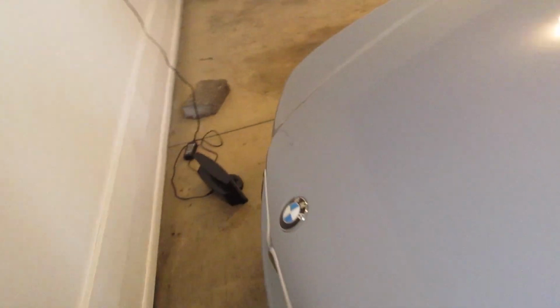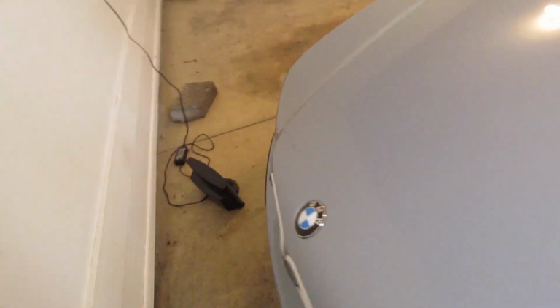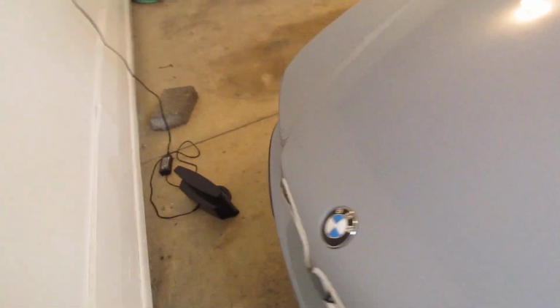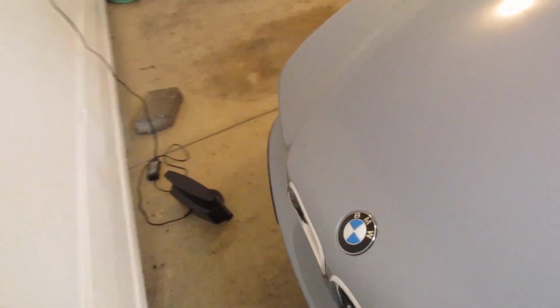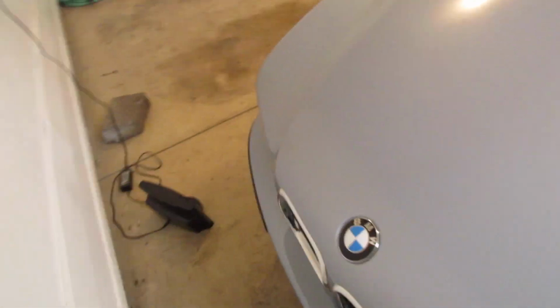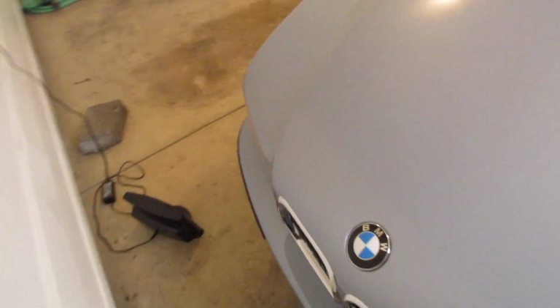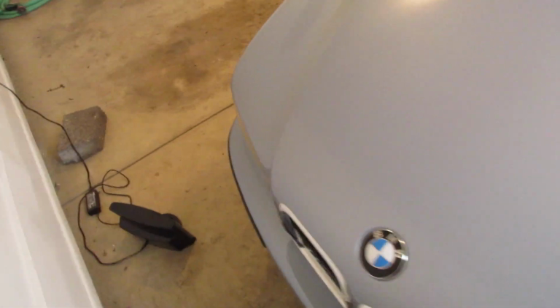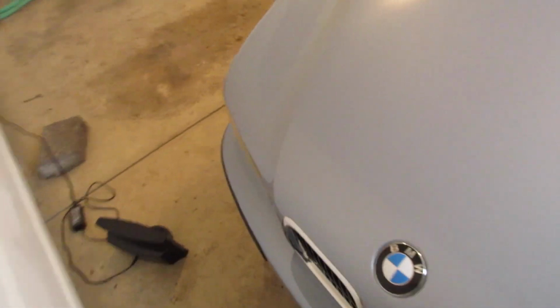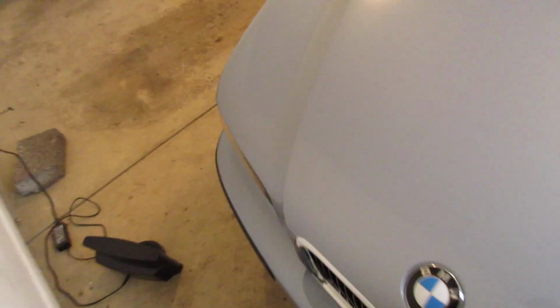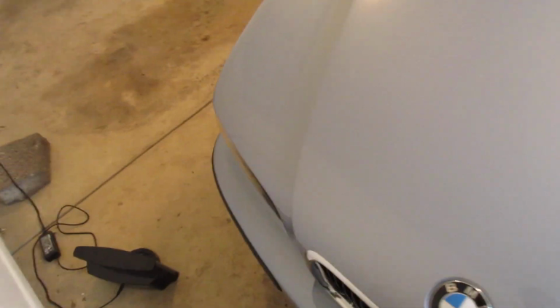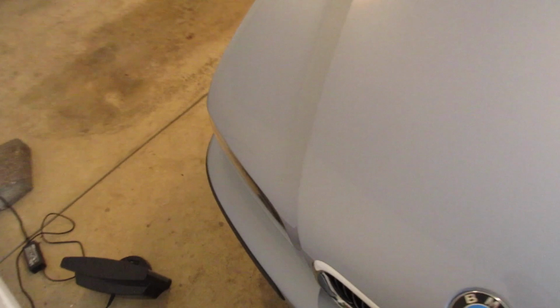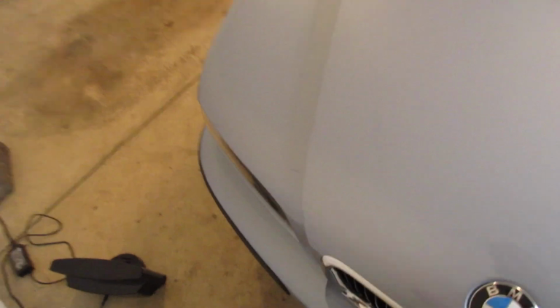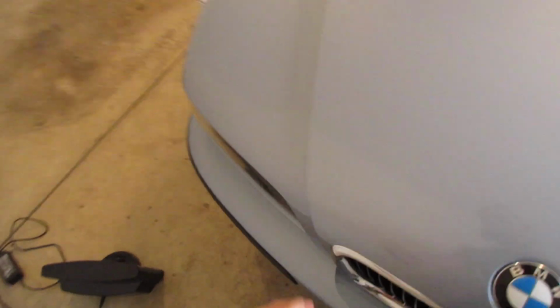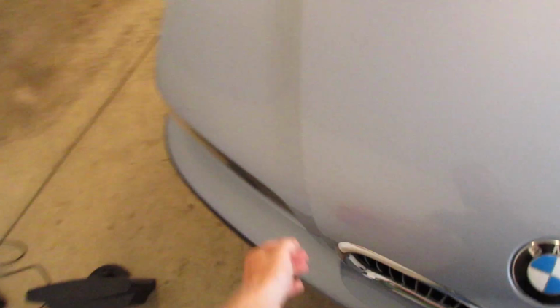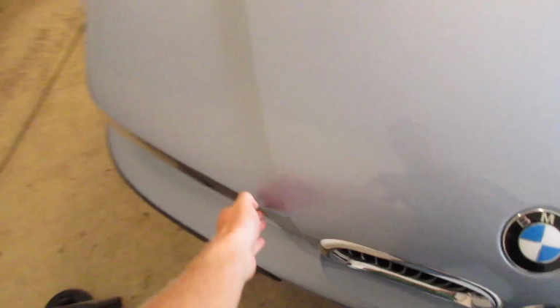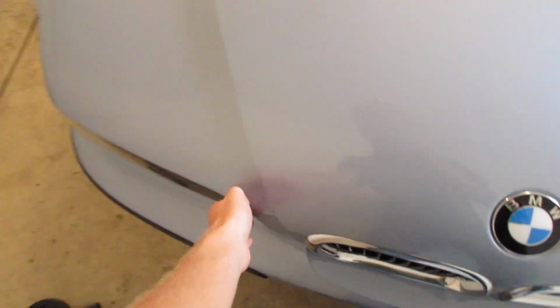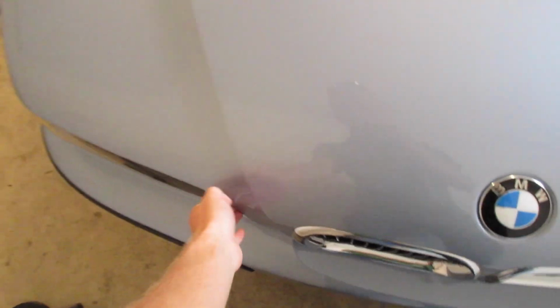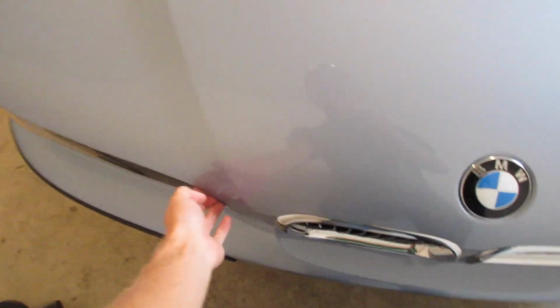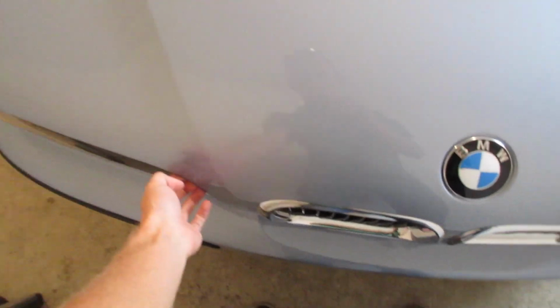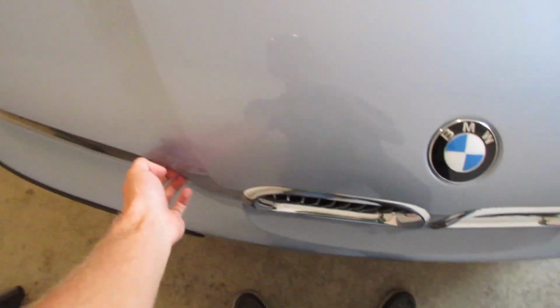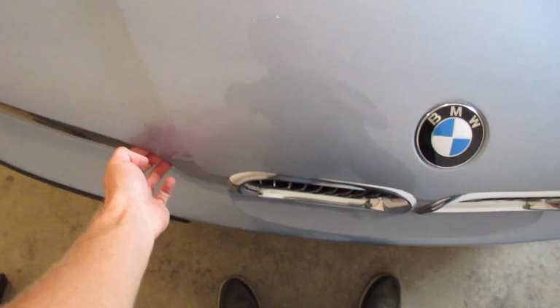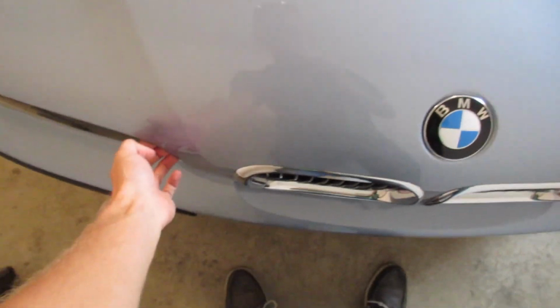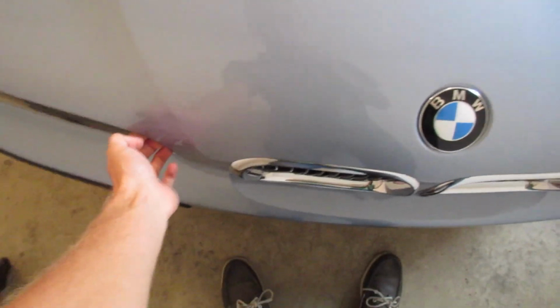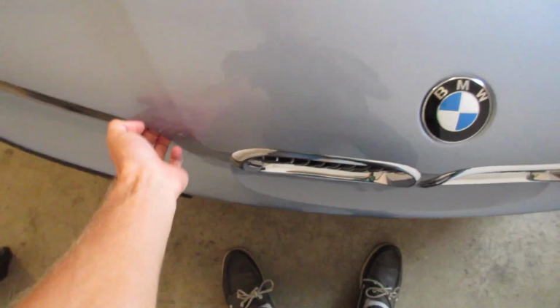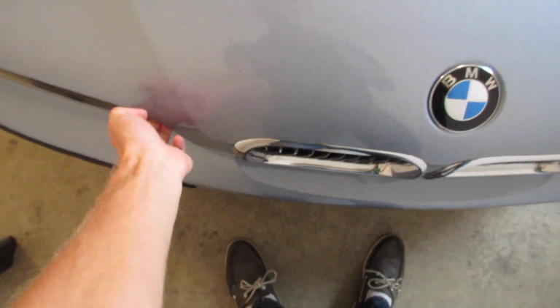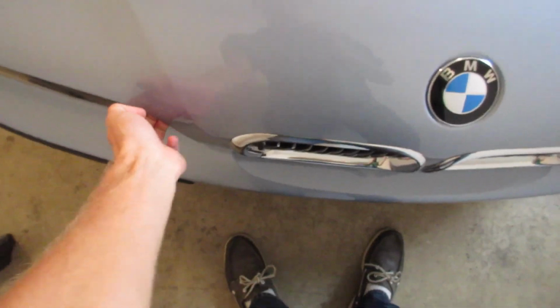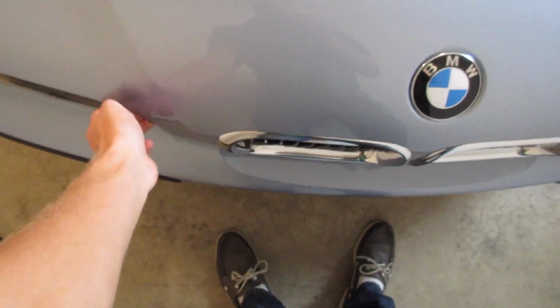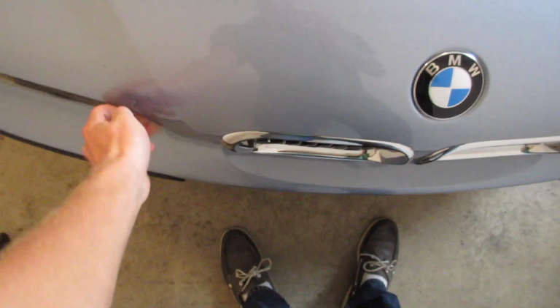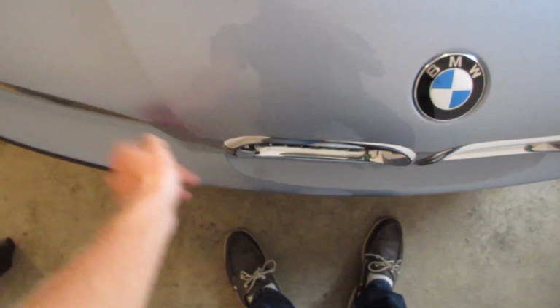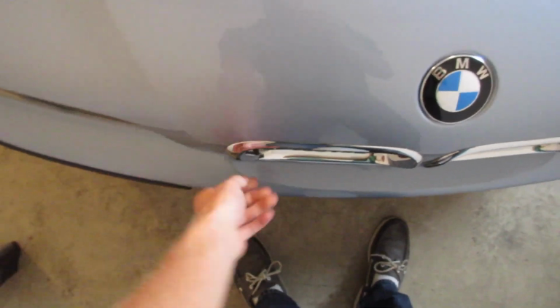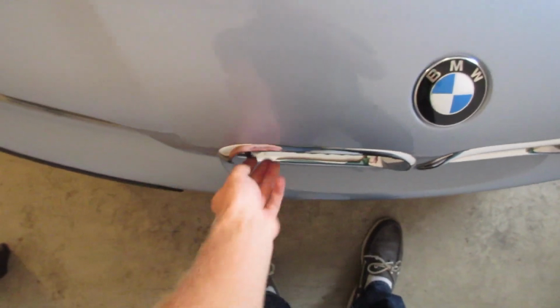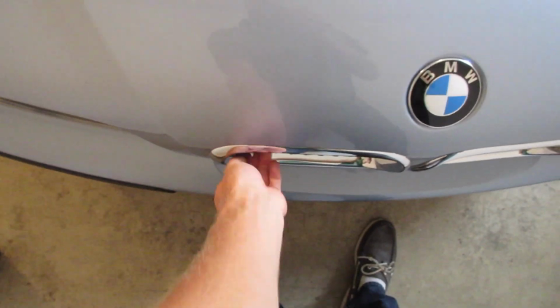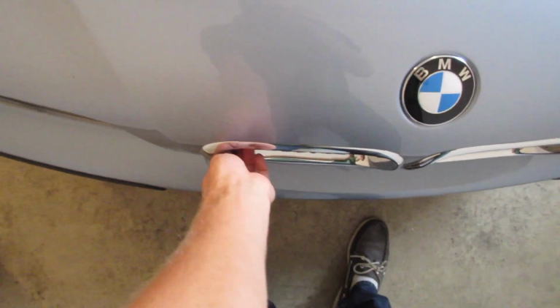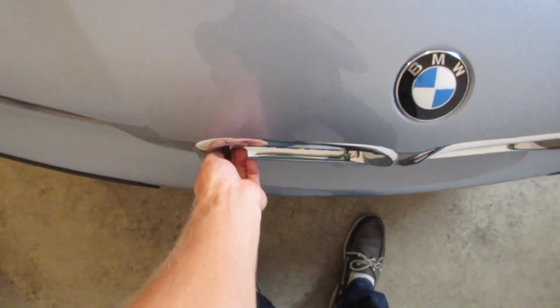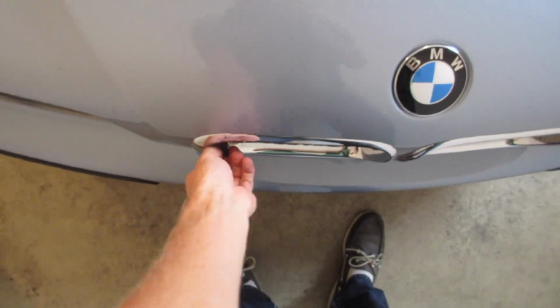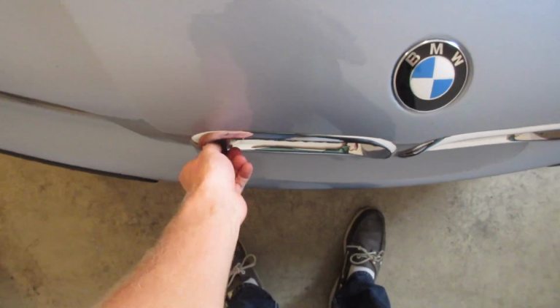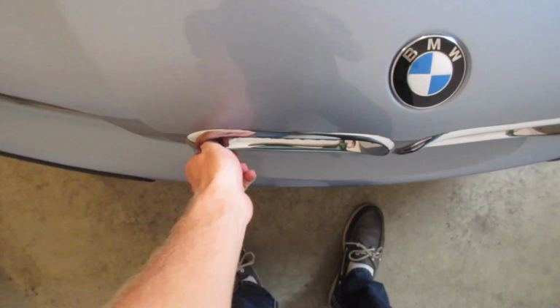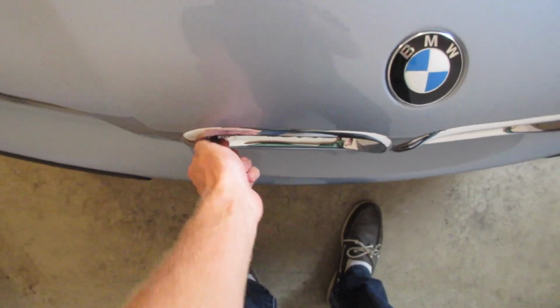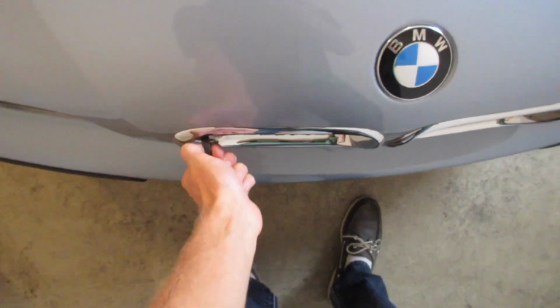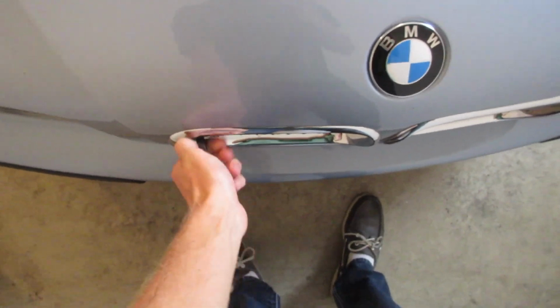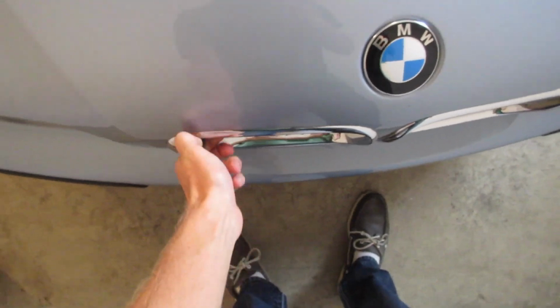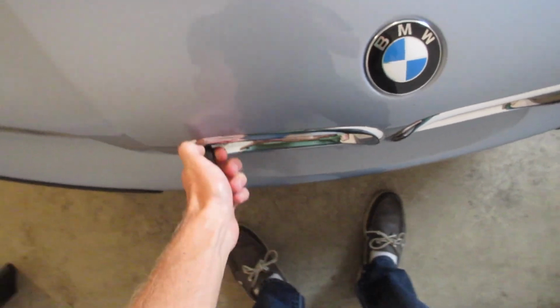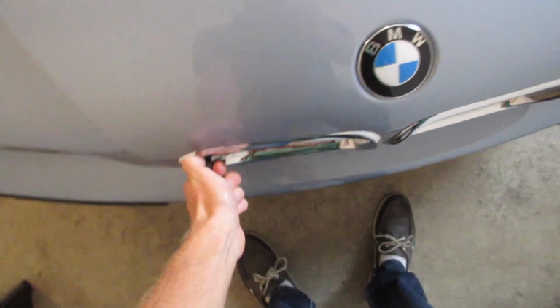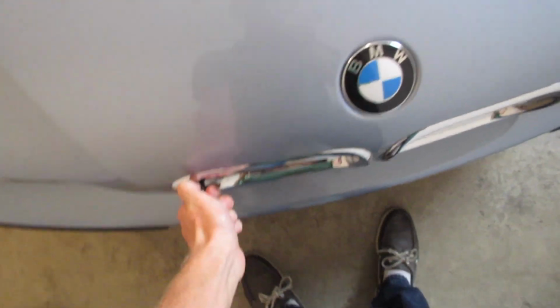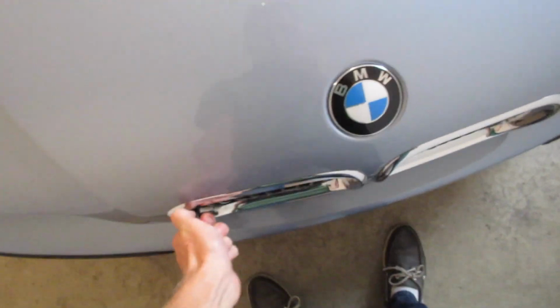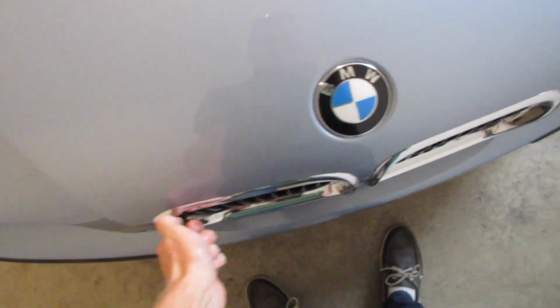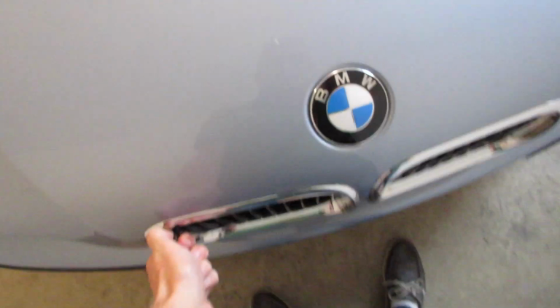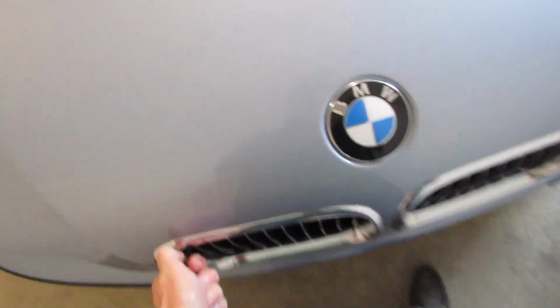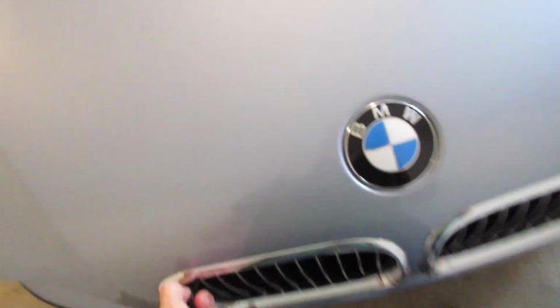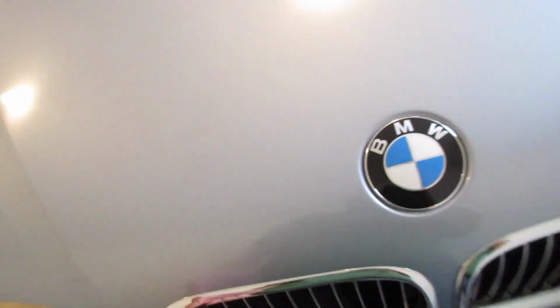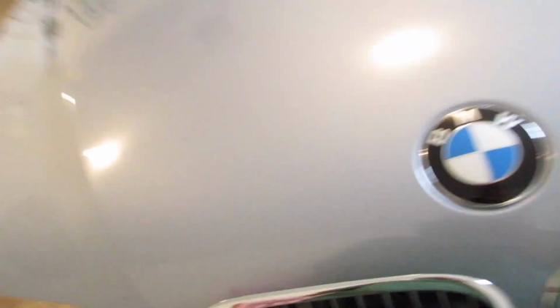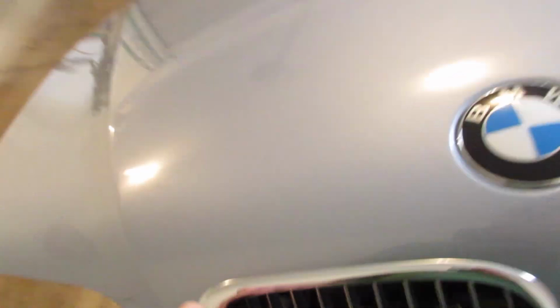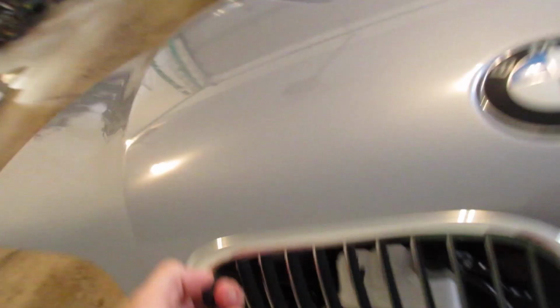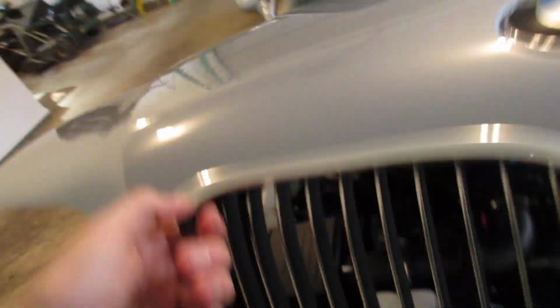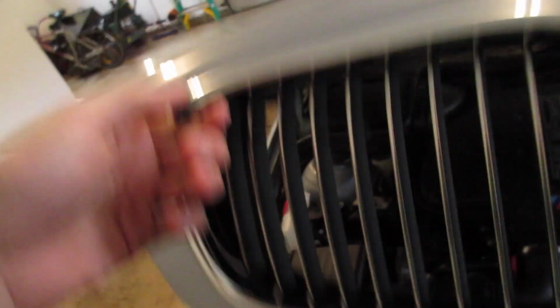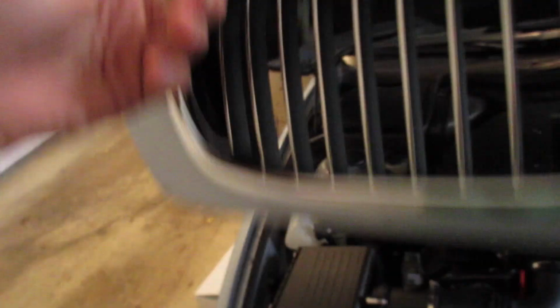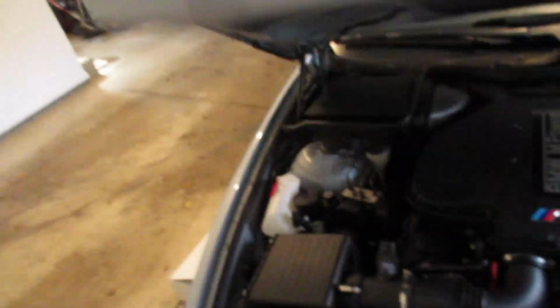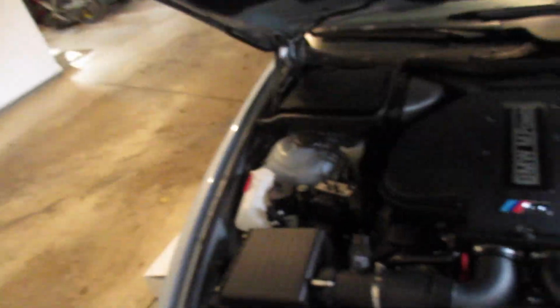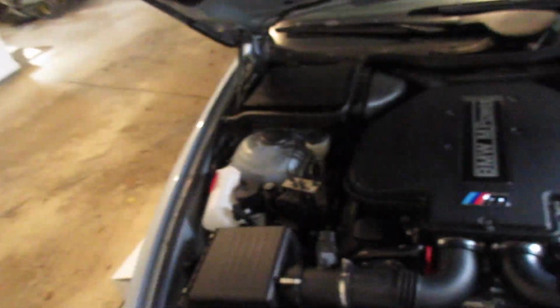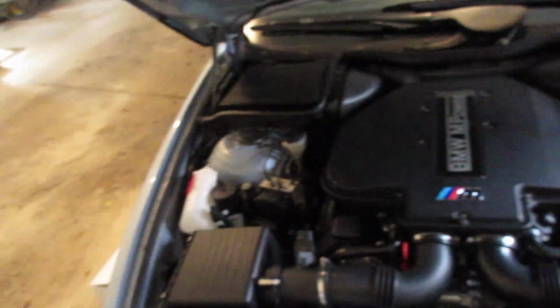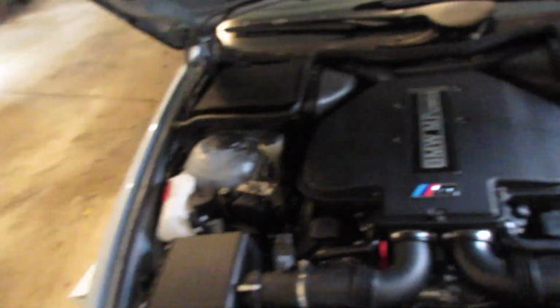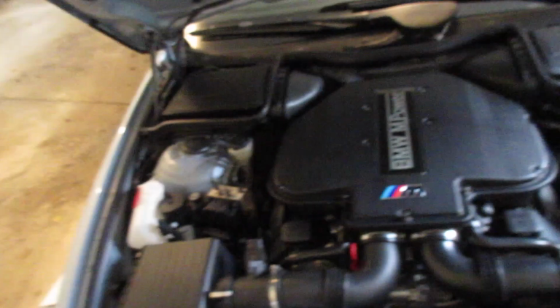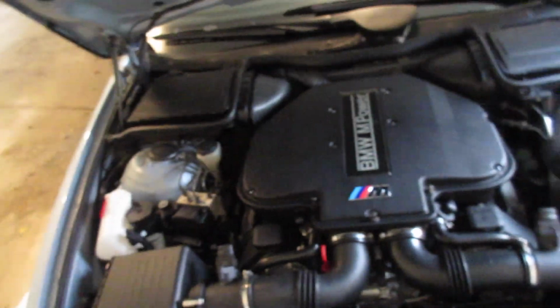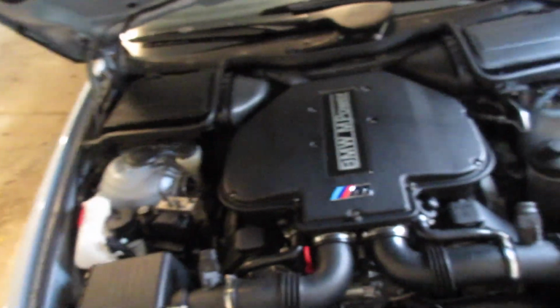These are probably the last things I'll do to this car before it sits for the entirety of the winter.